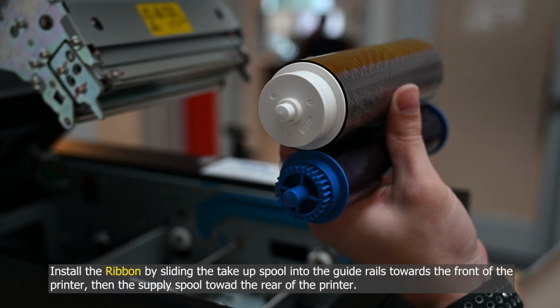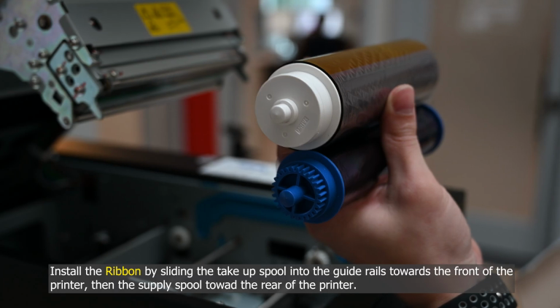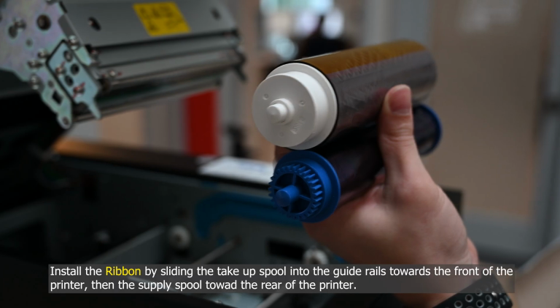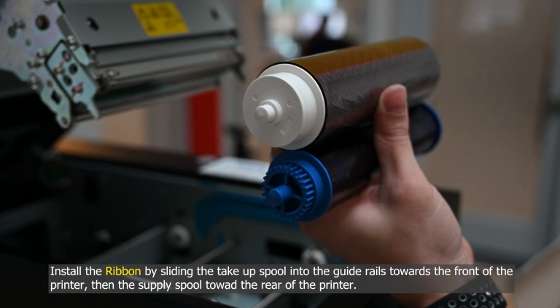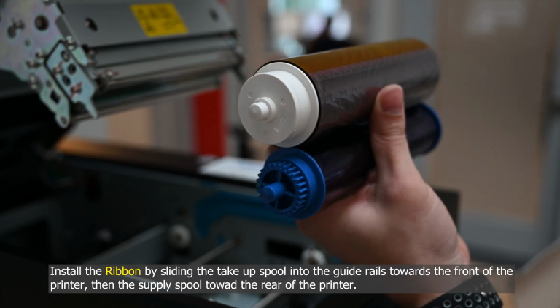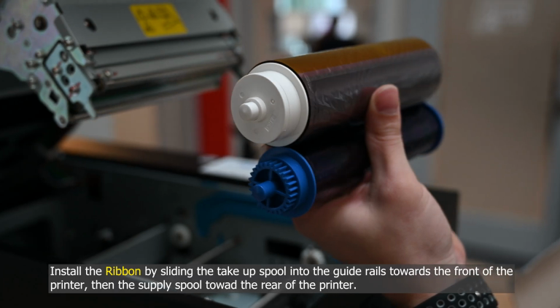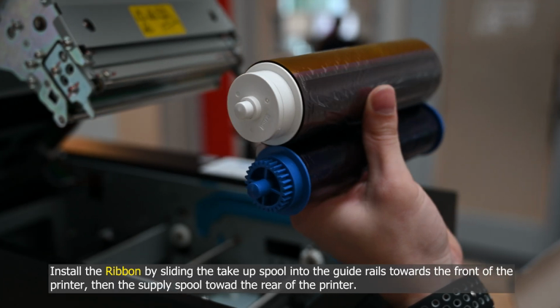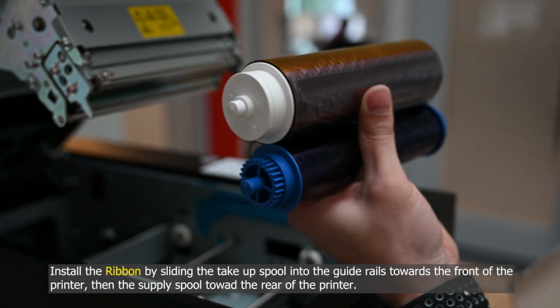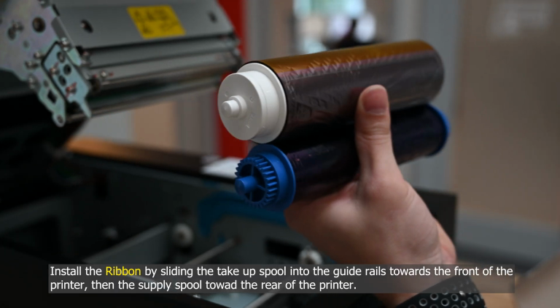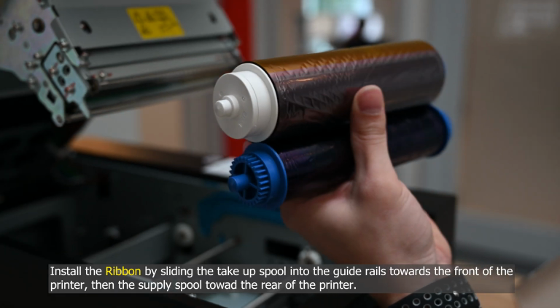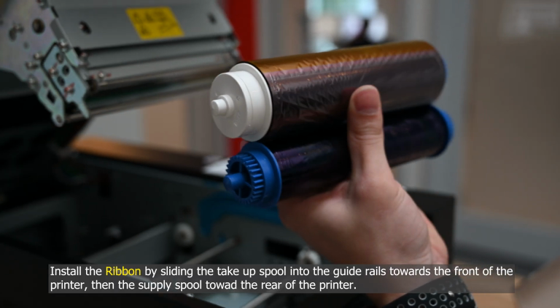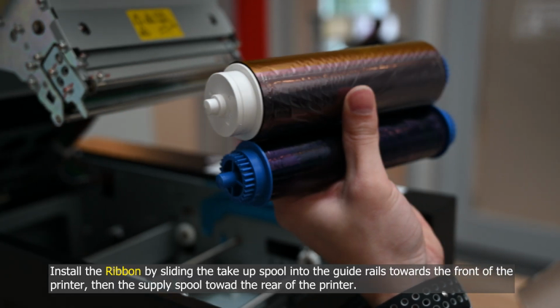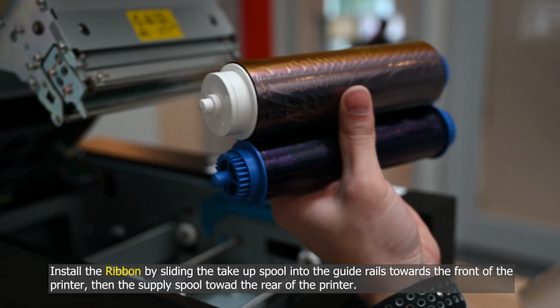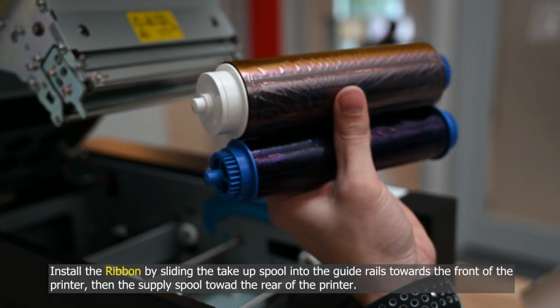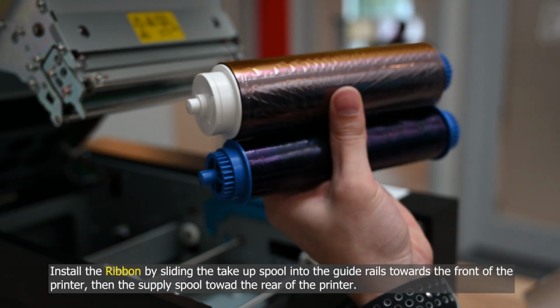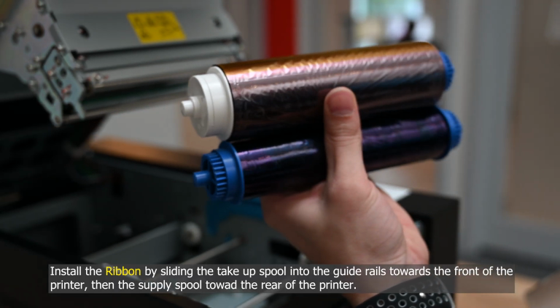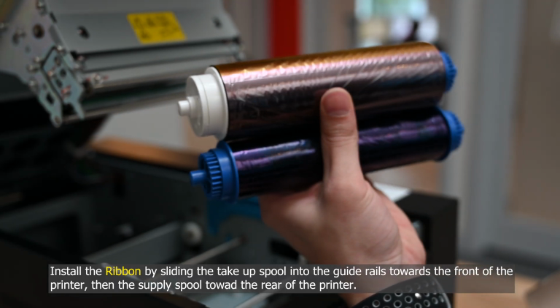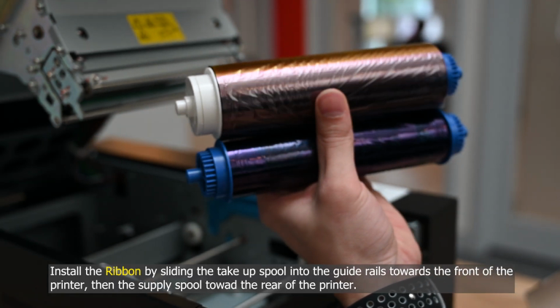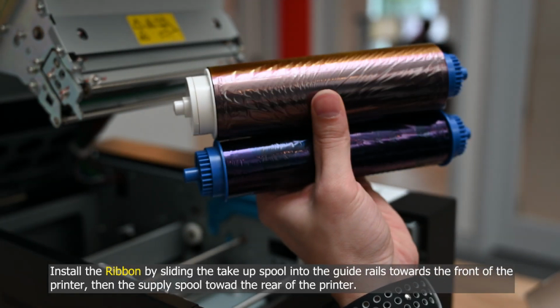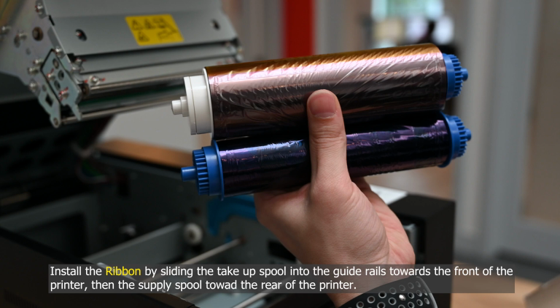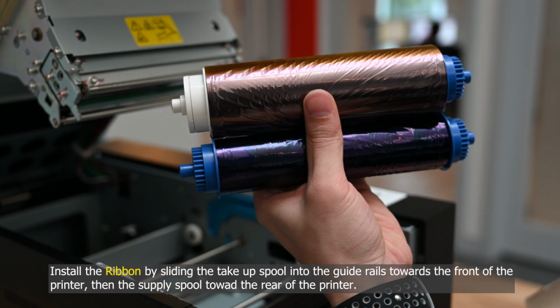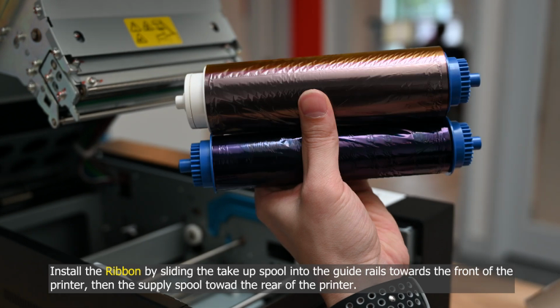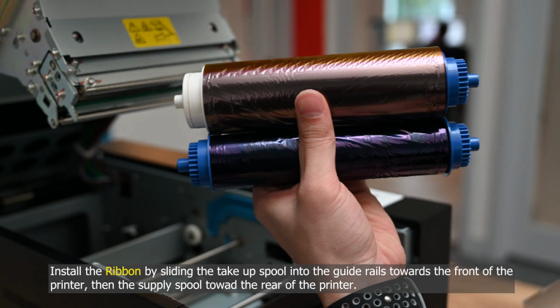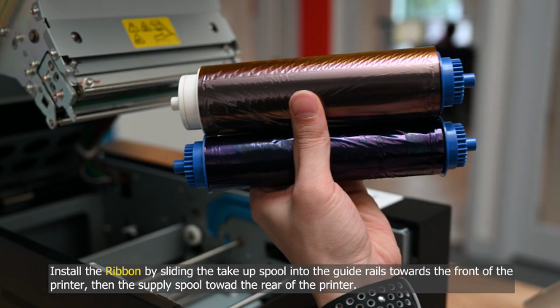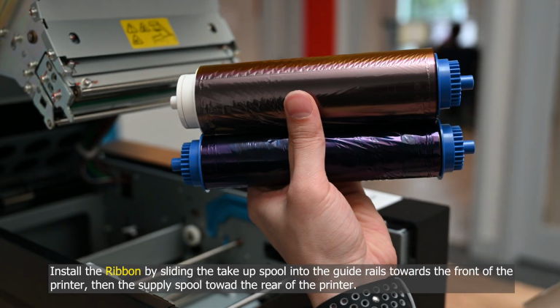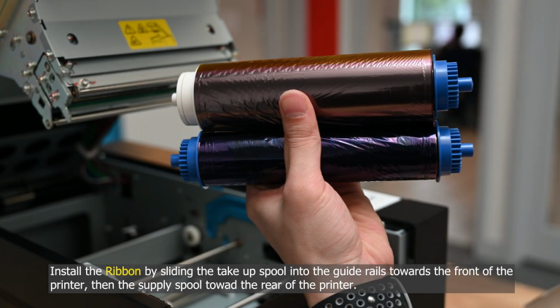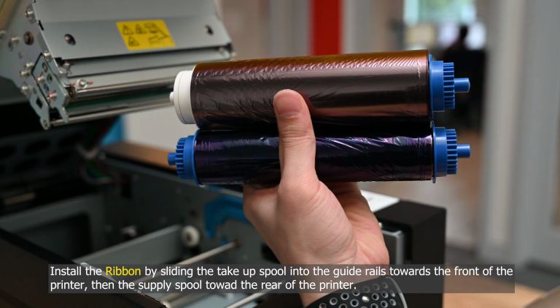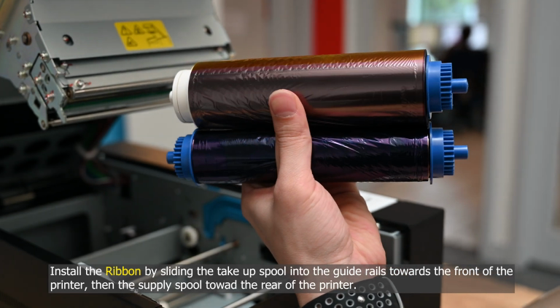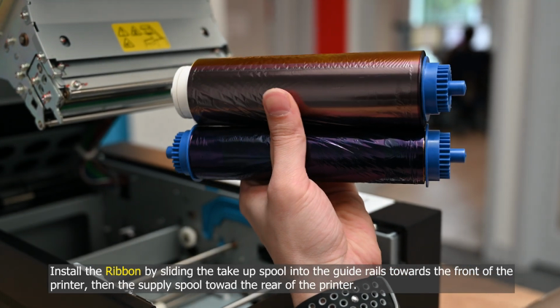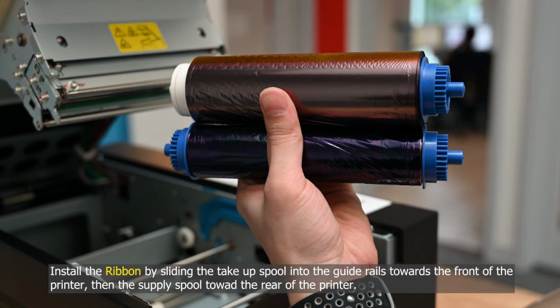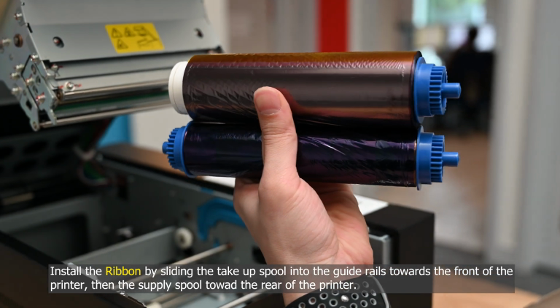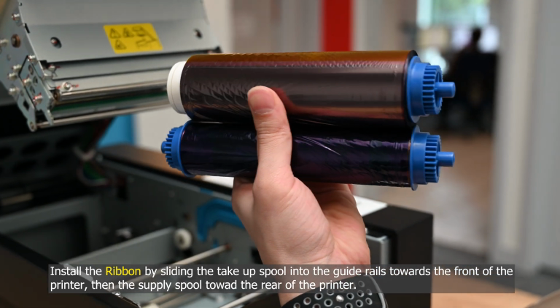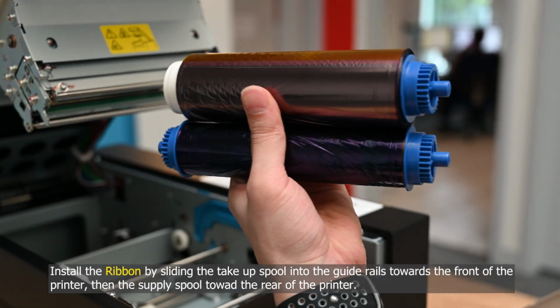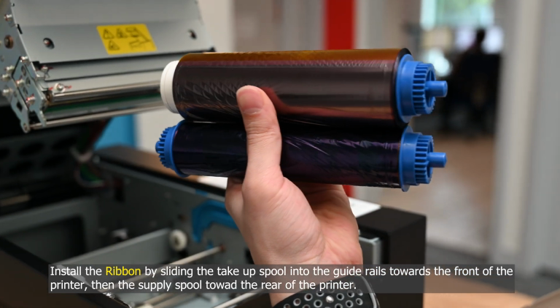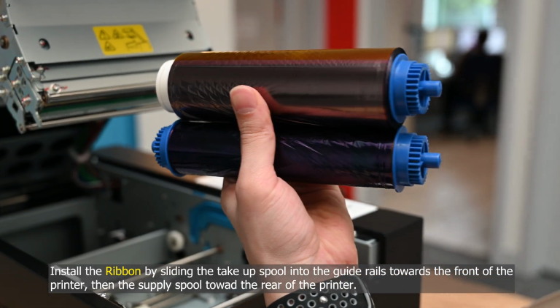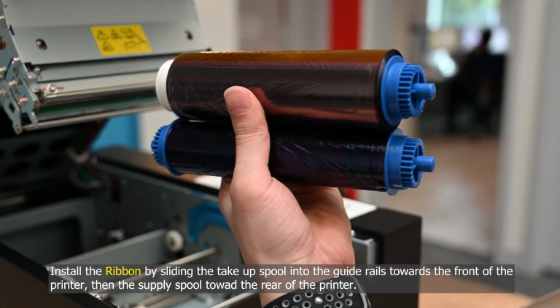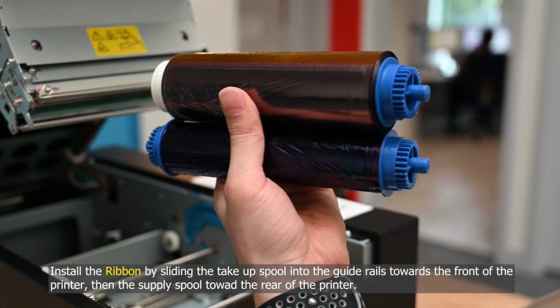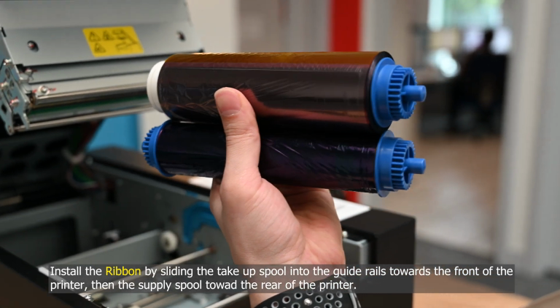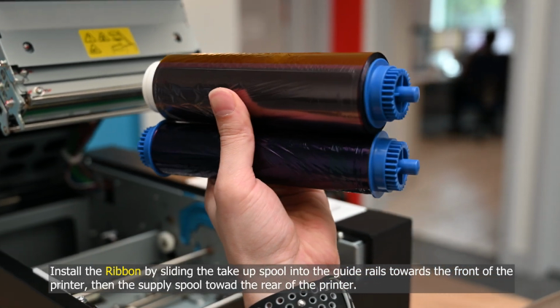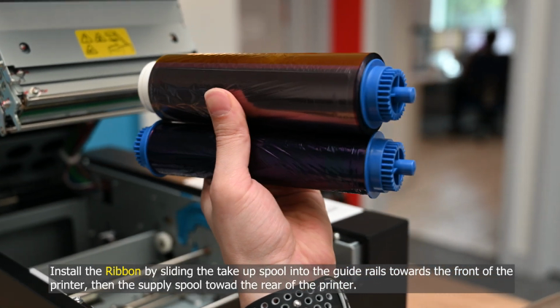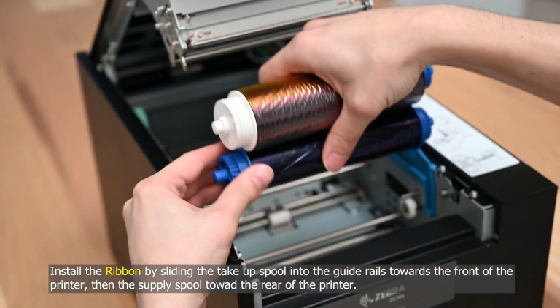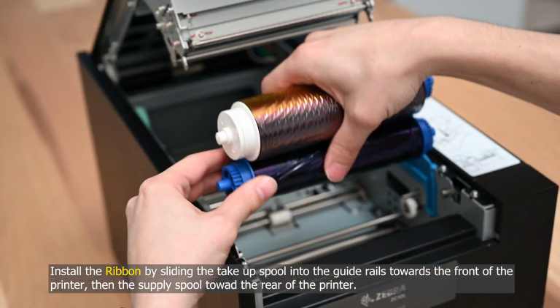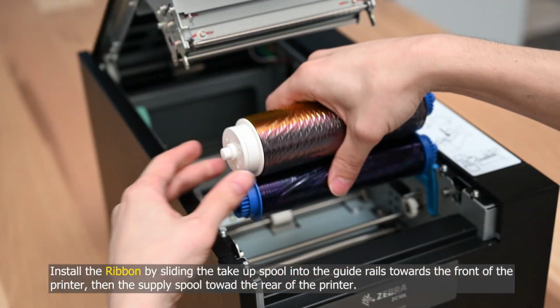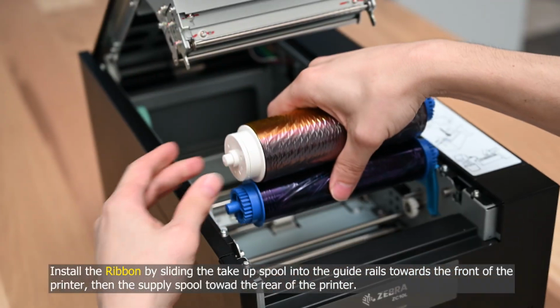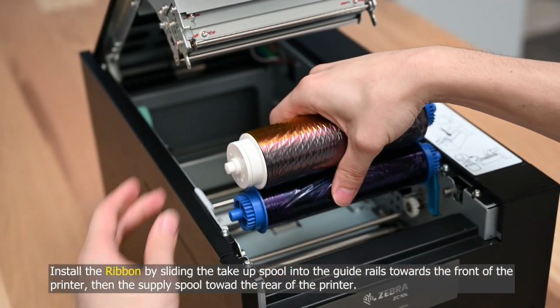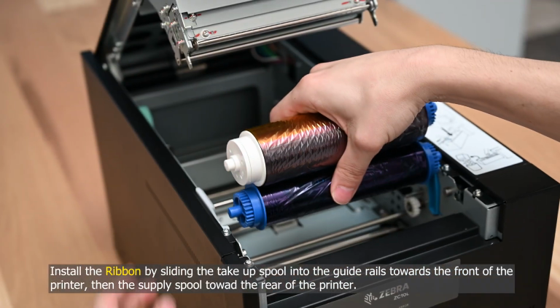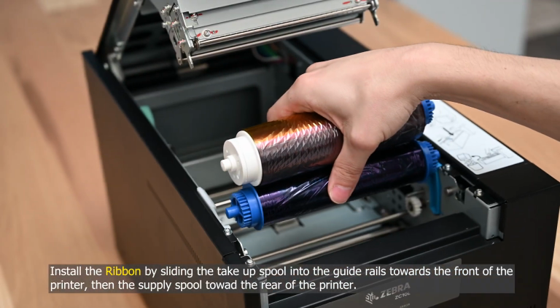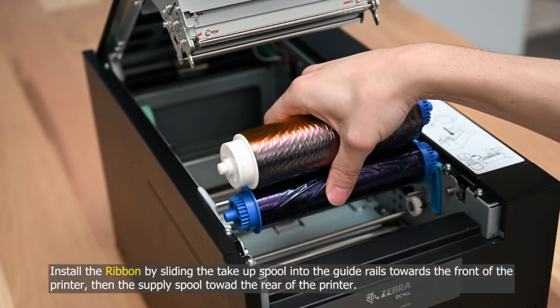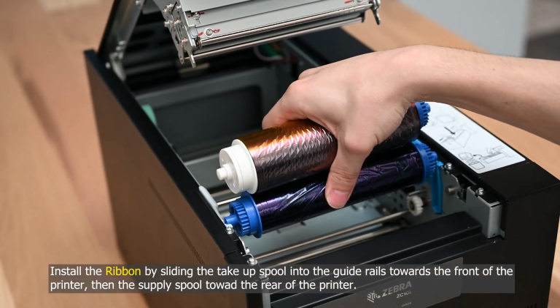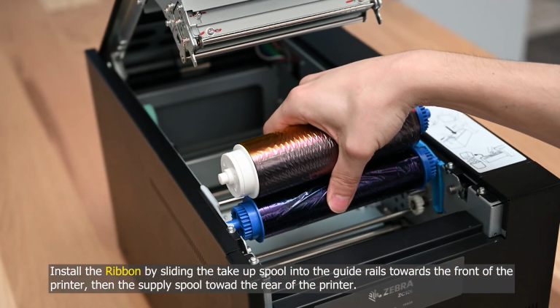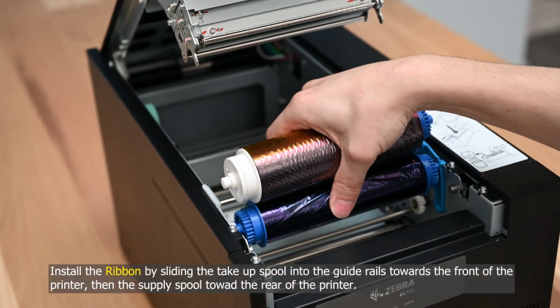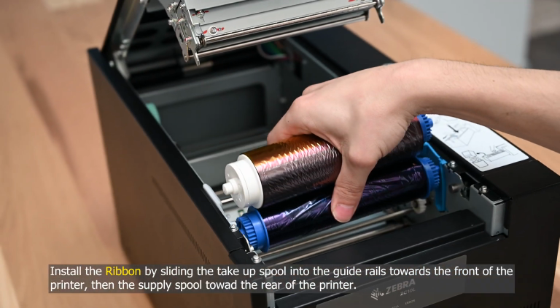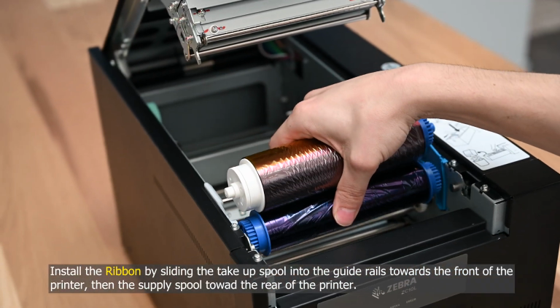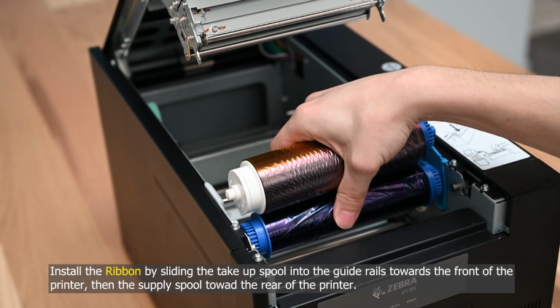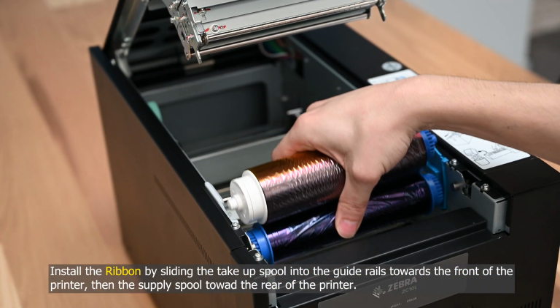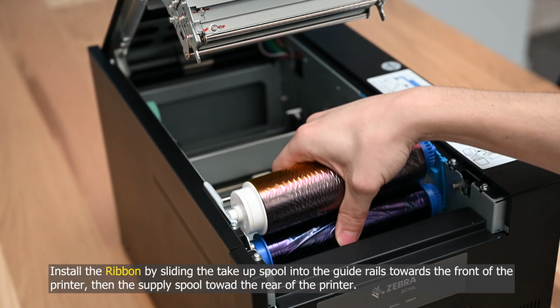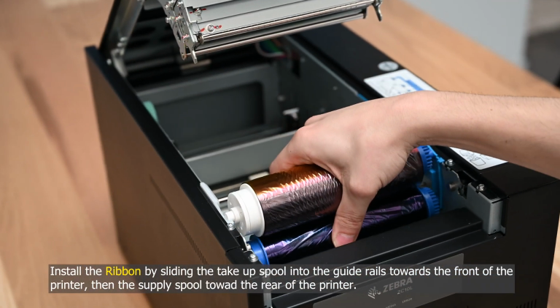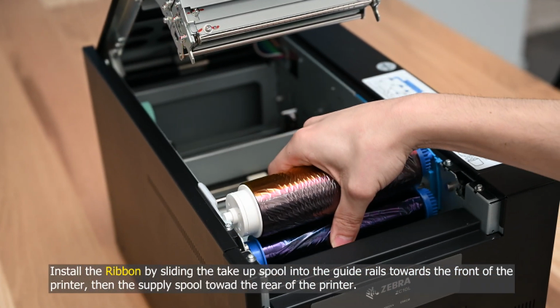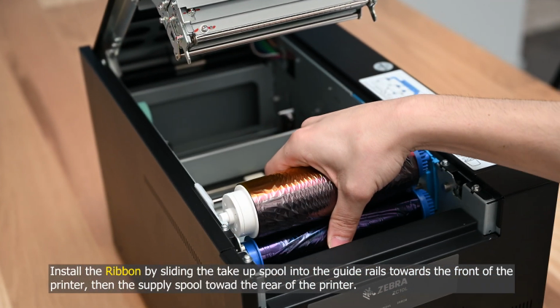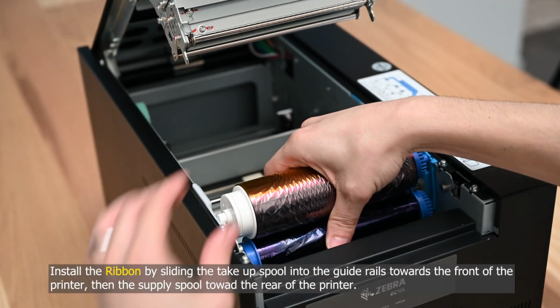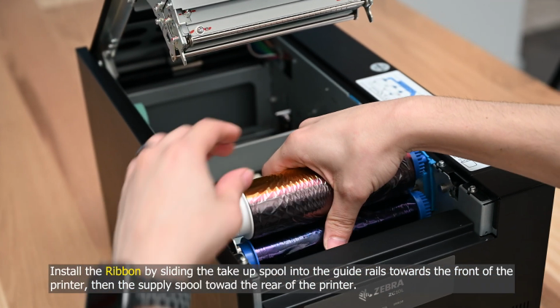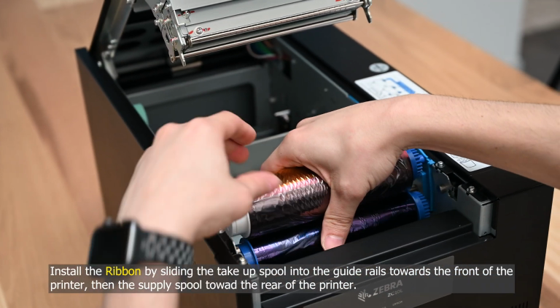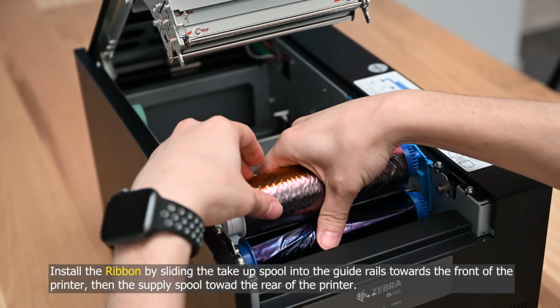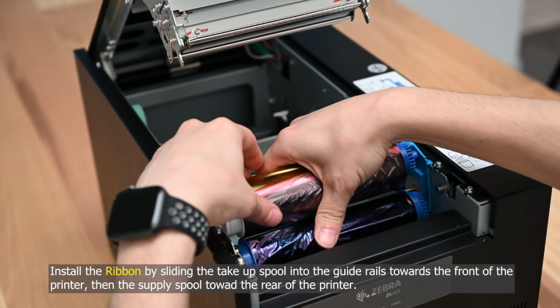Install the ribbon by sliding the take-up spool into the guide rails towards the front of the printer, then the supply spool toward the rear of the printer.